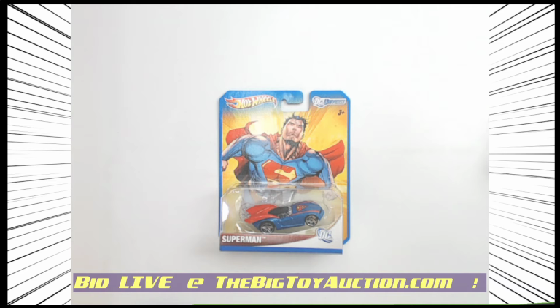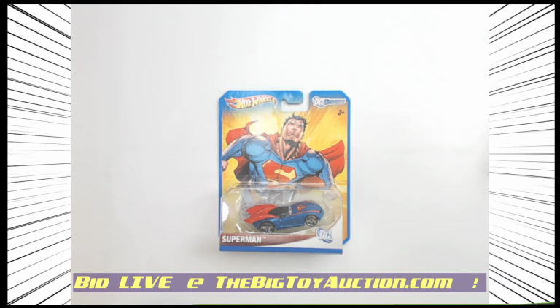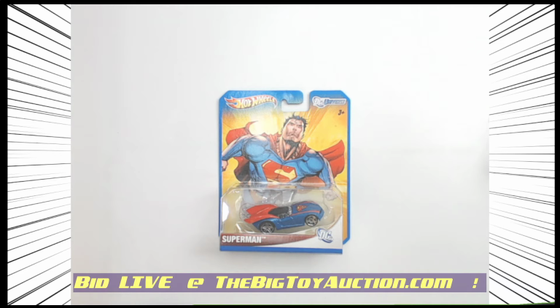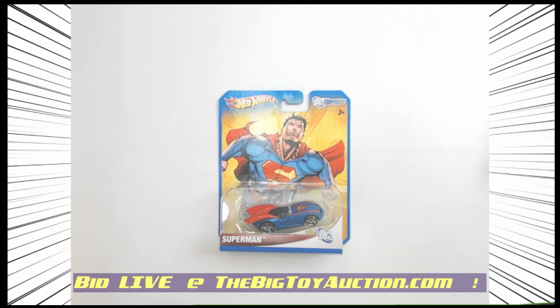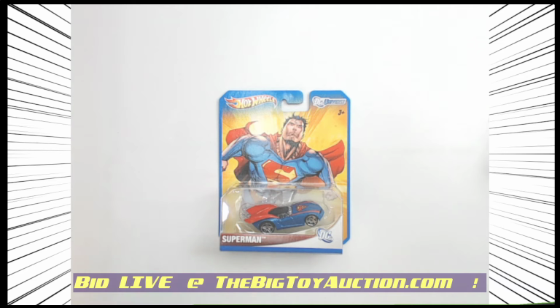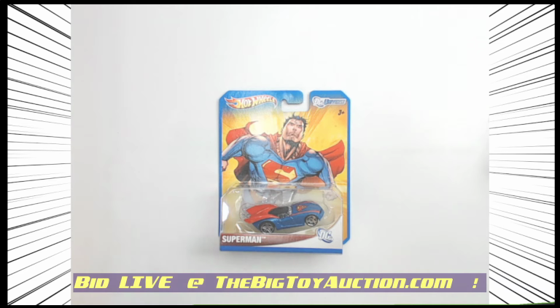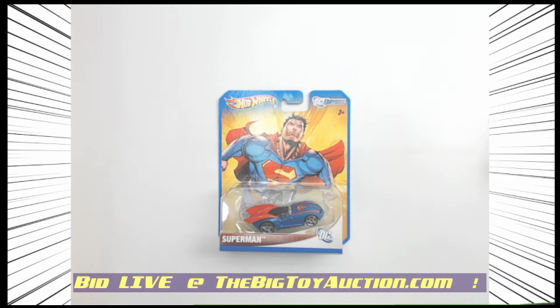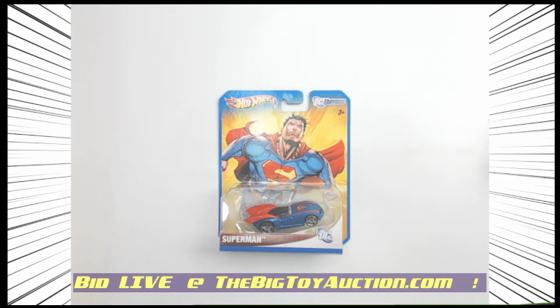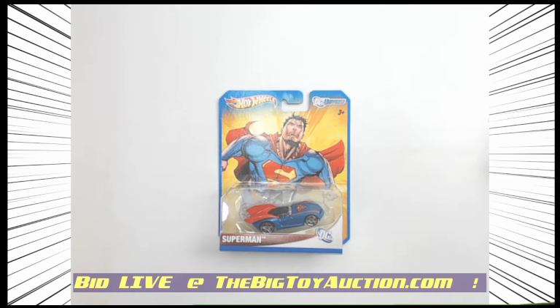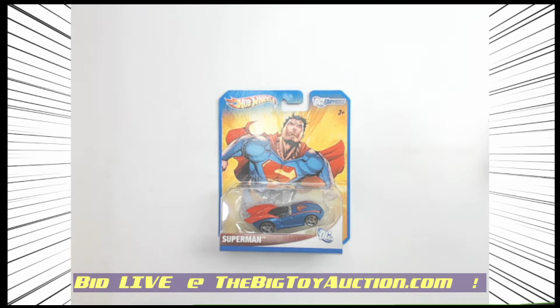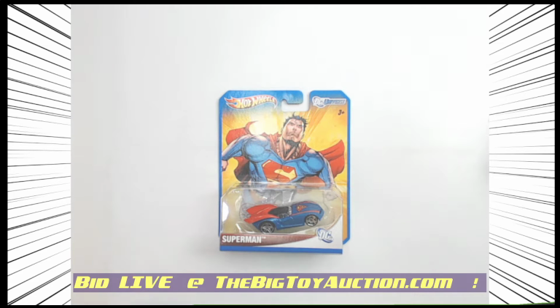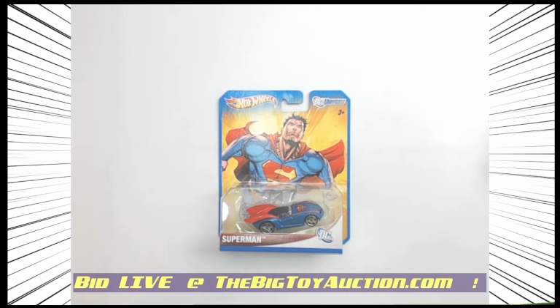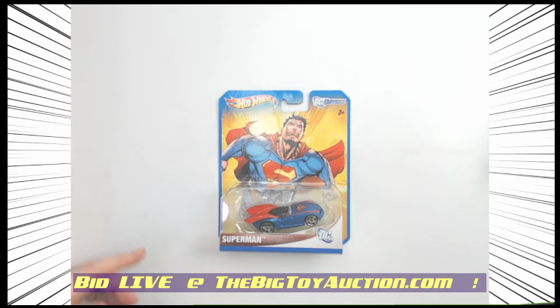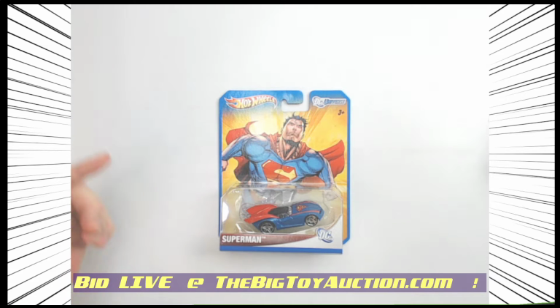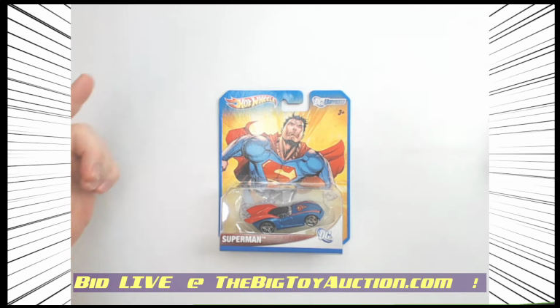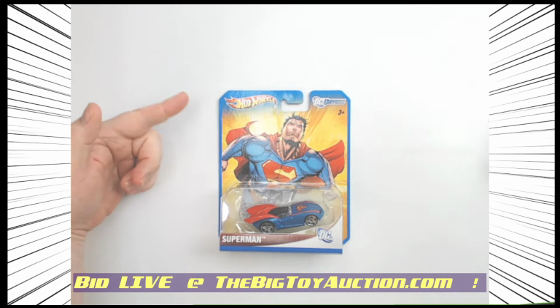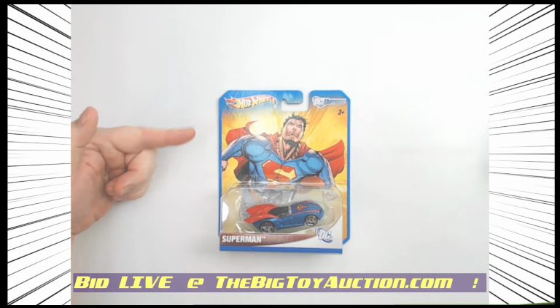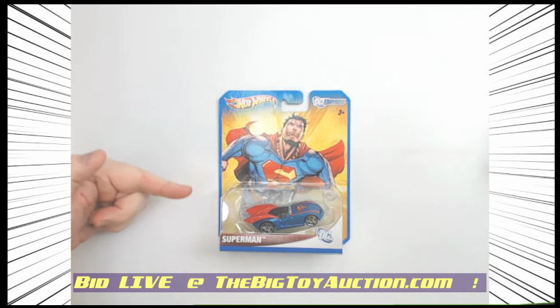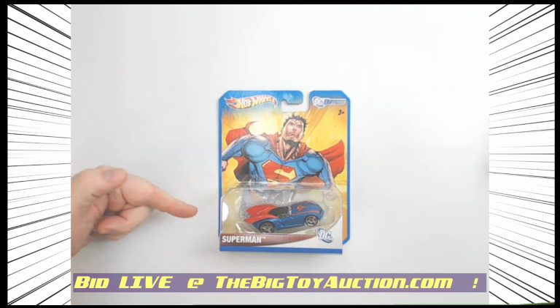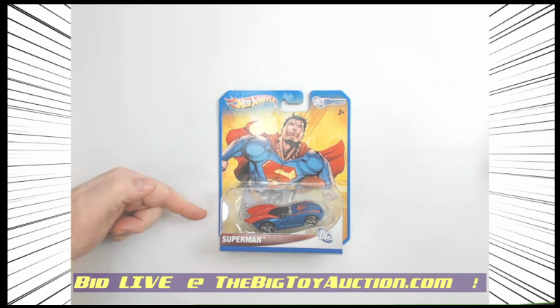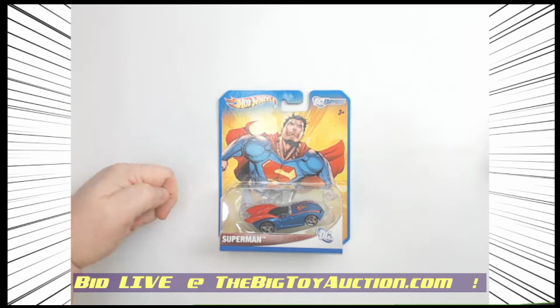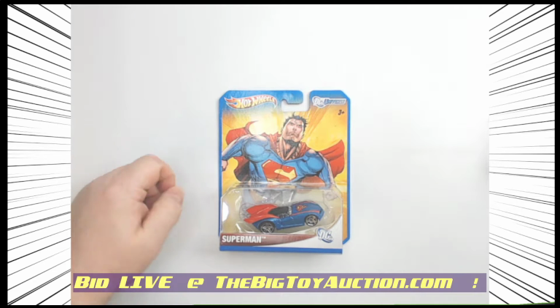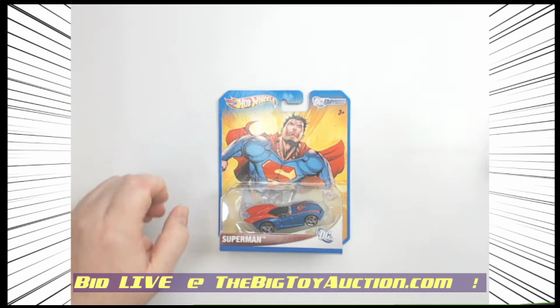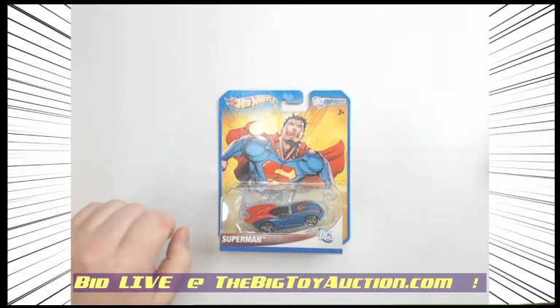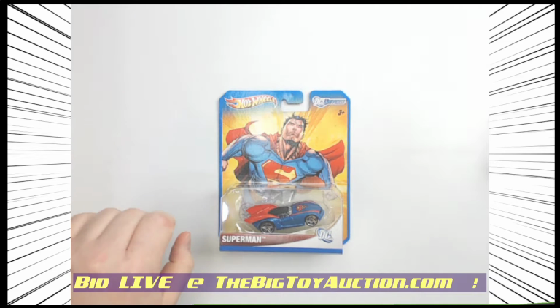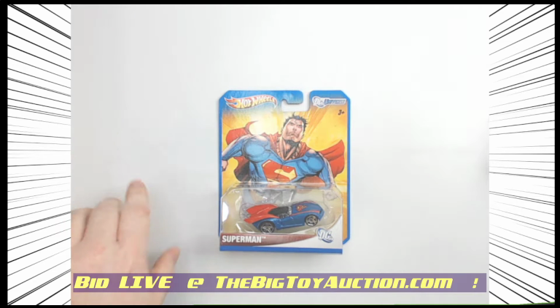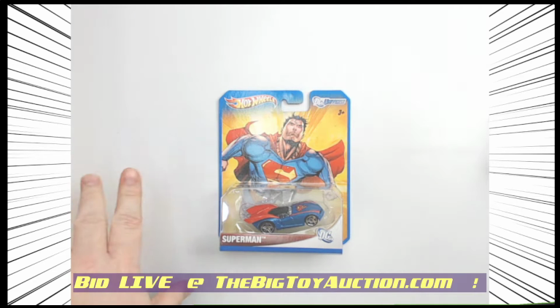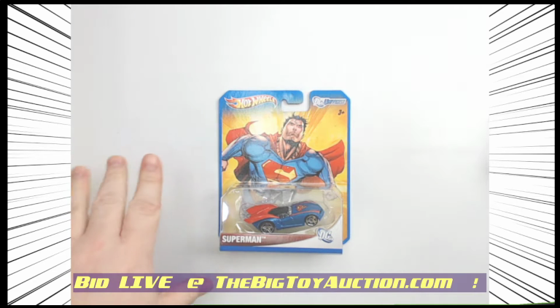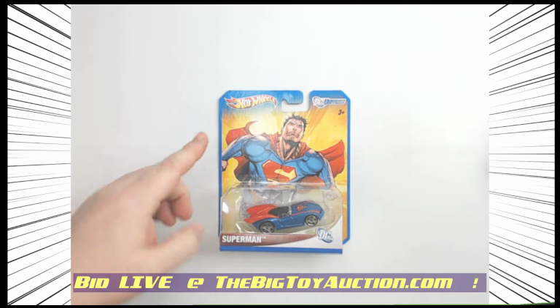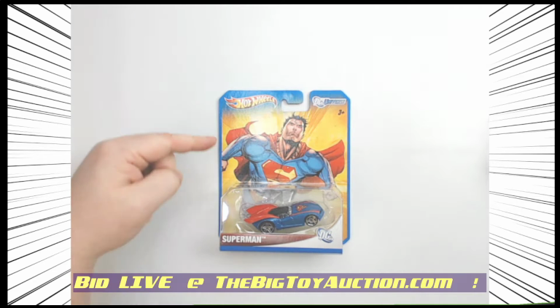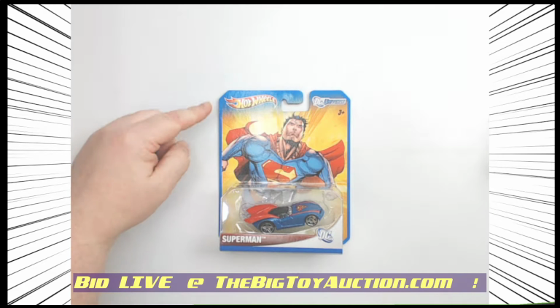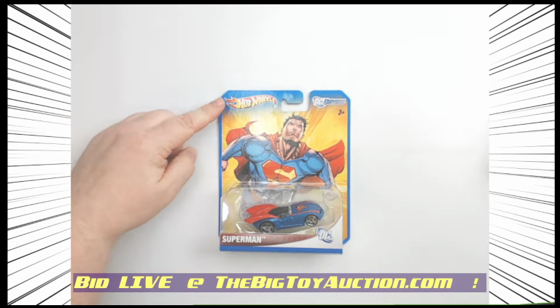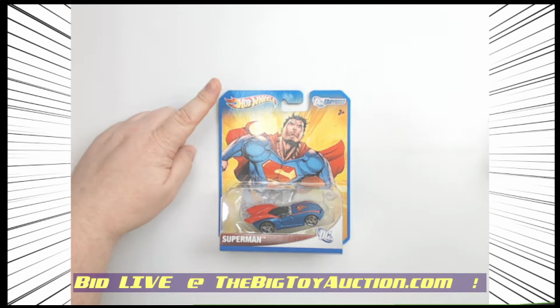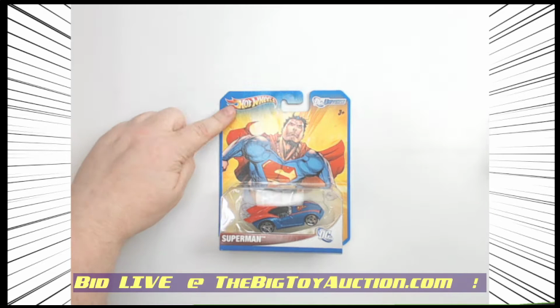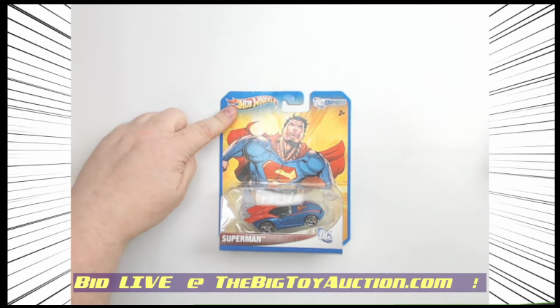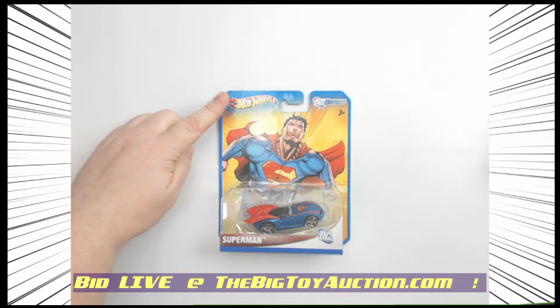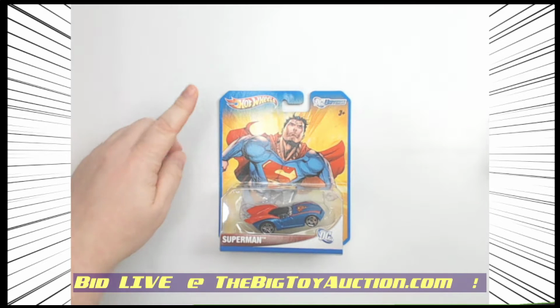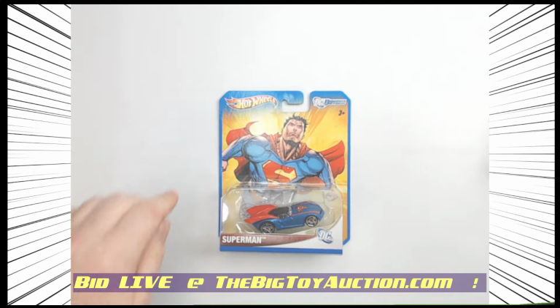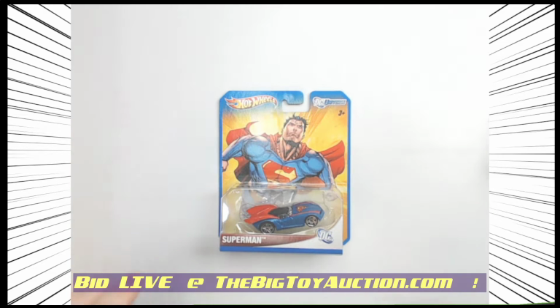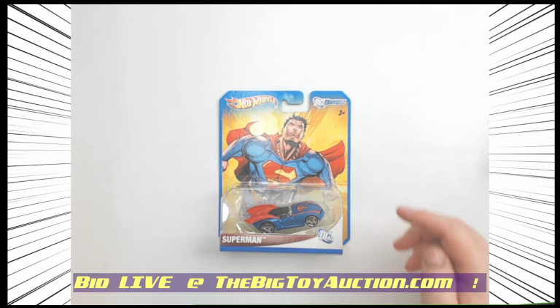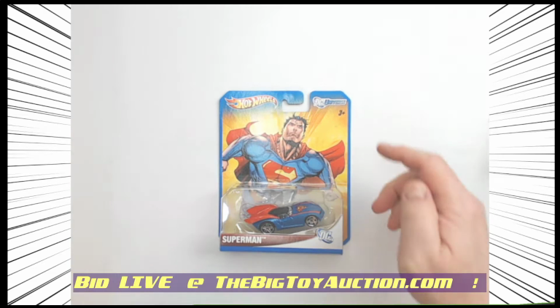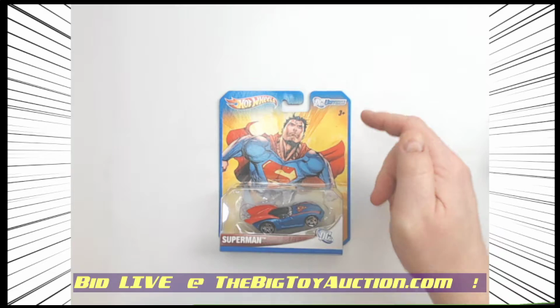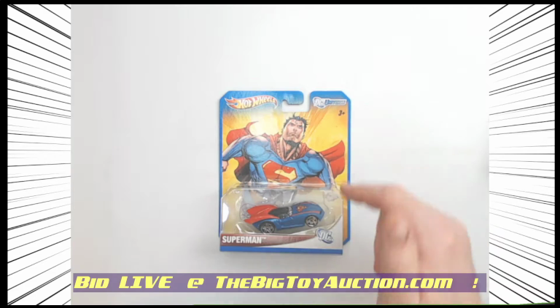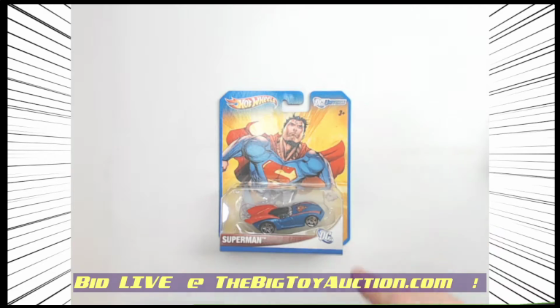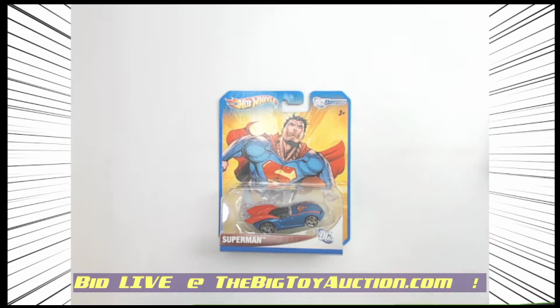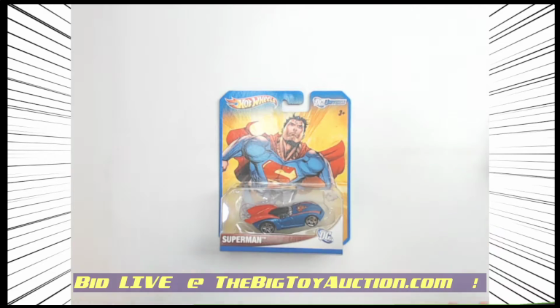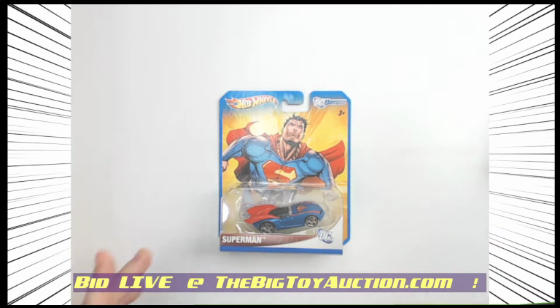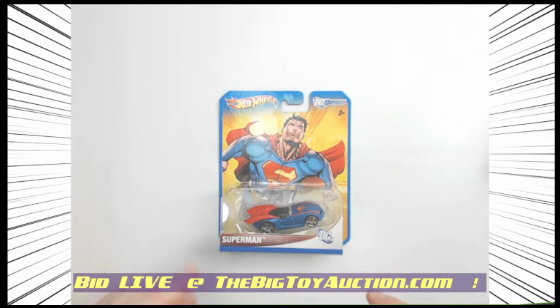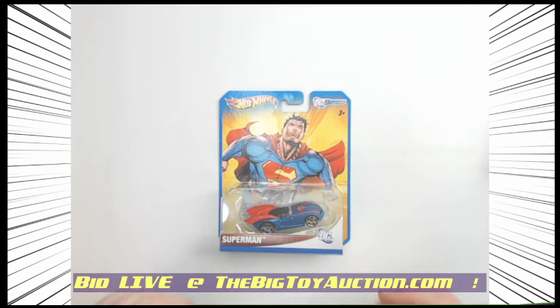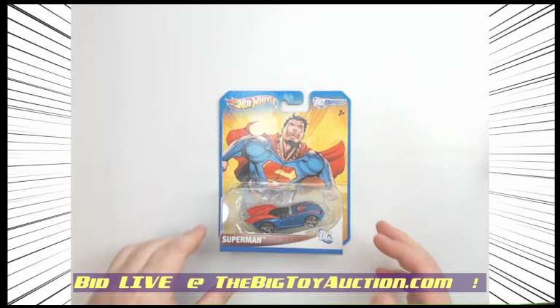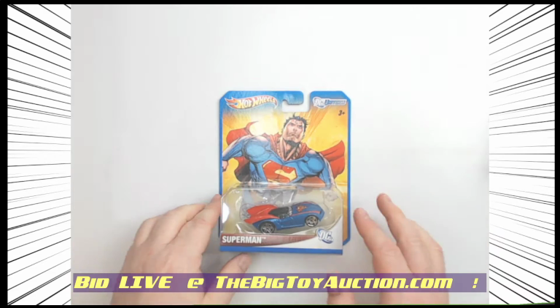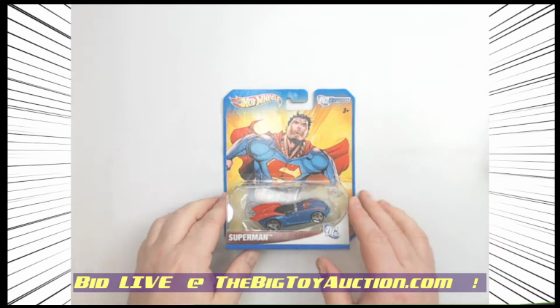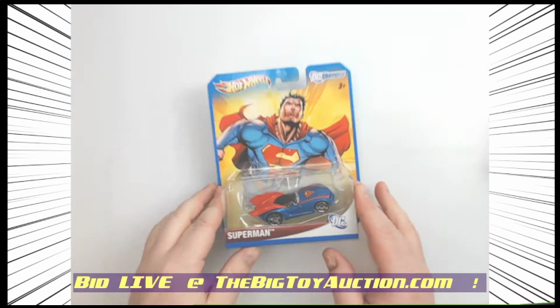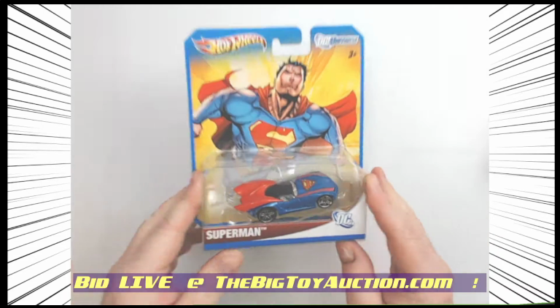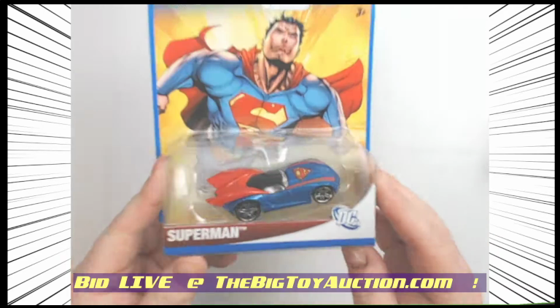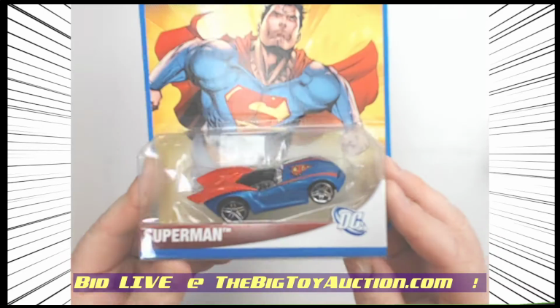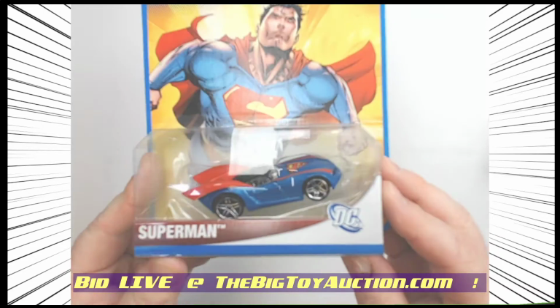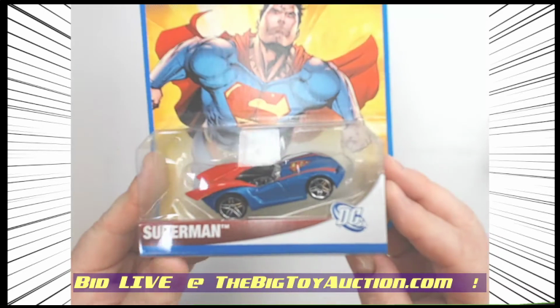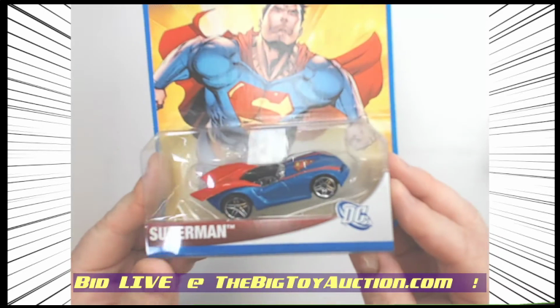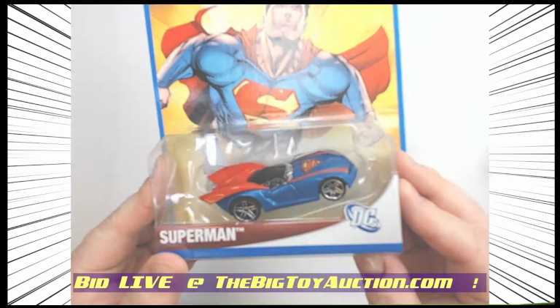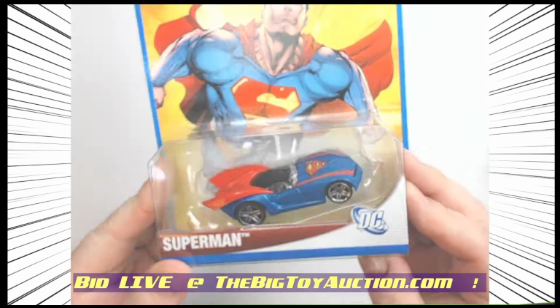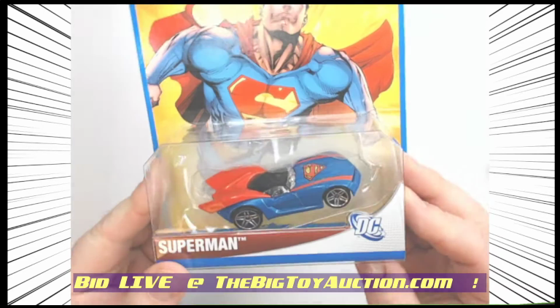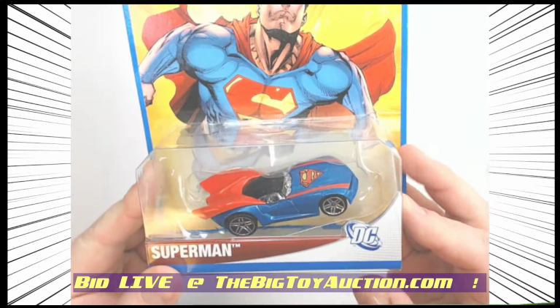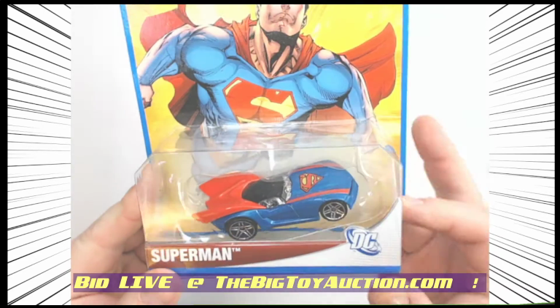All right folks, a quick one right here to show you. This is from Hot Wheels DC Universe Superman car.